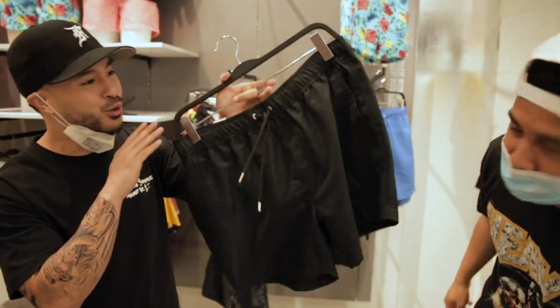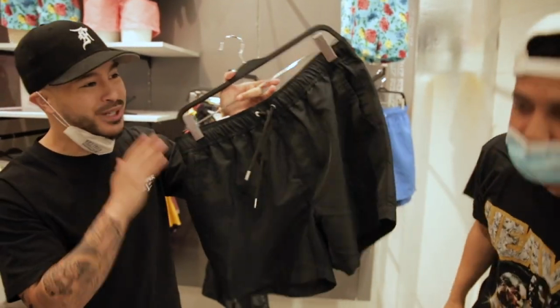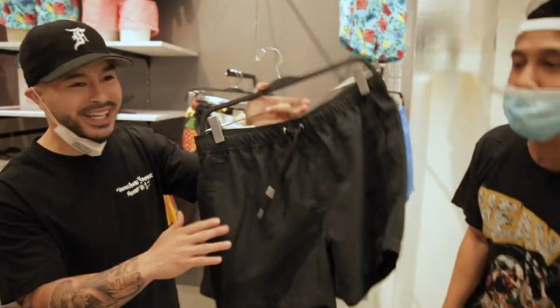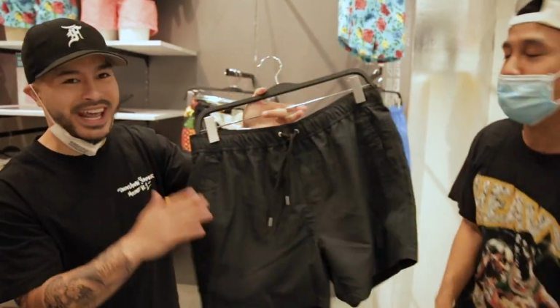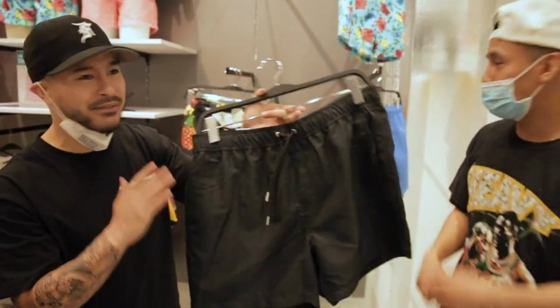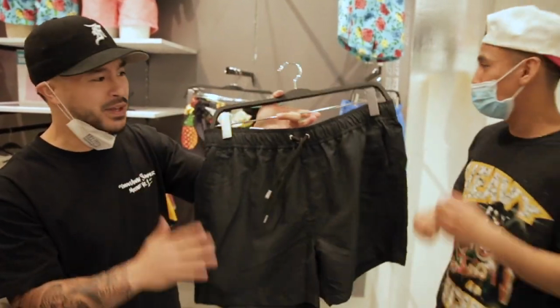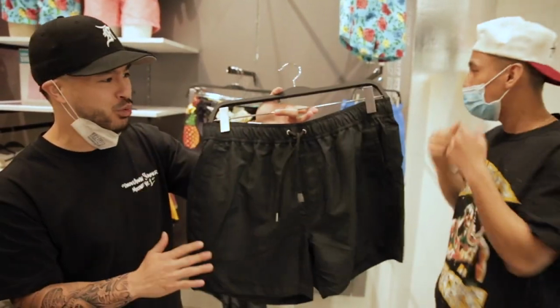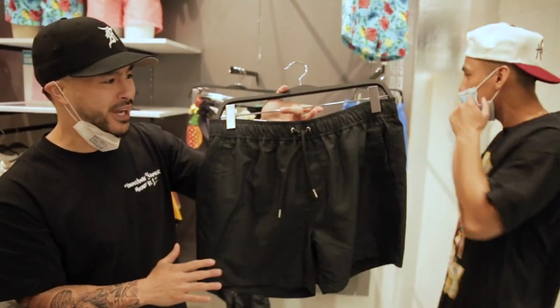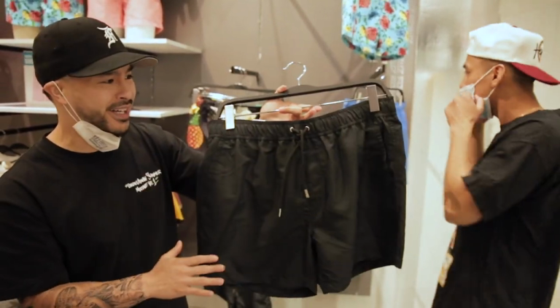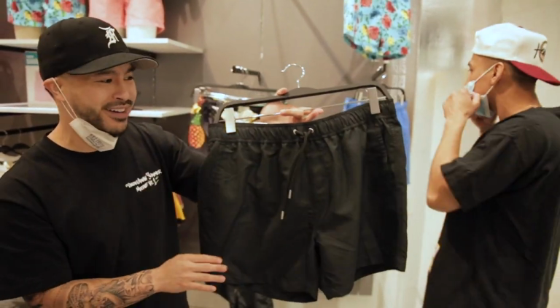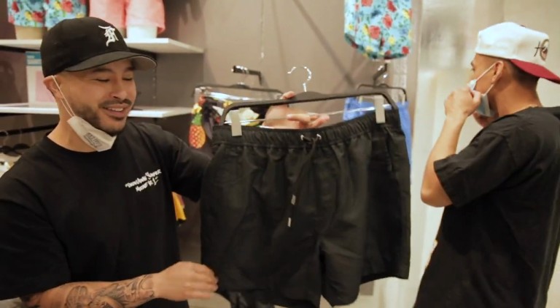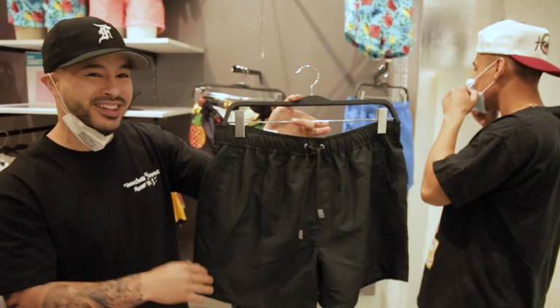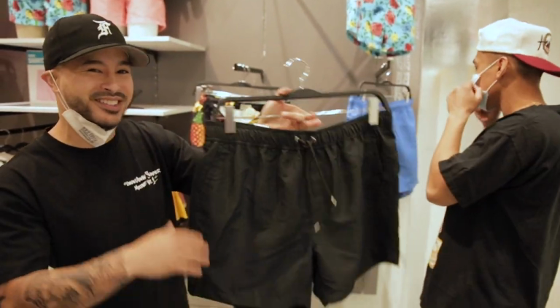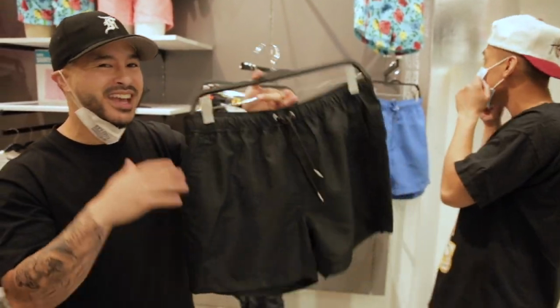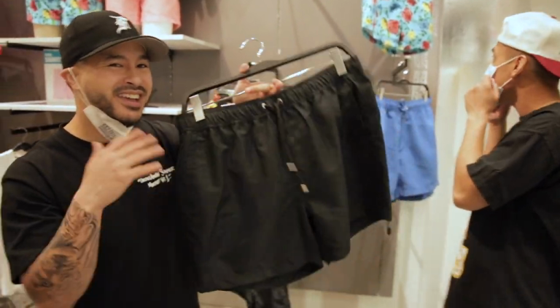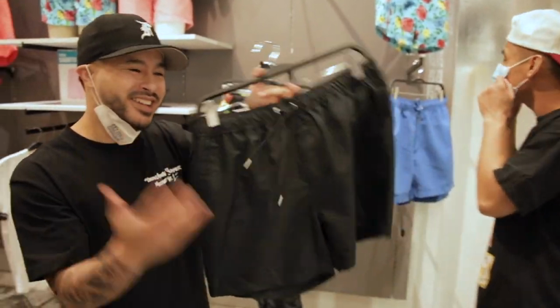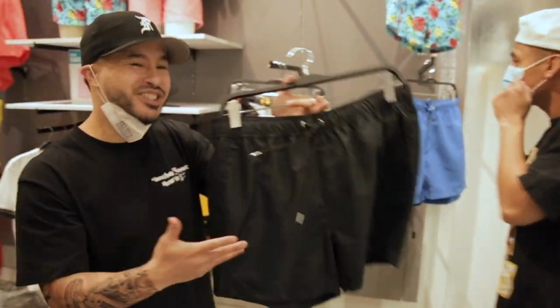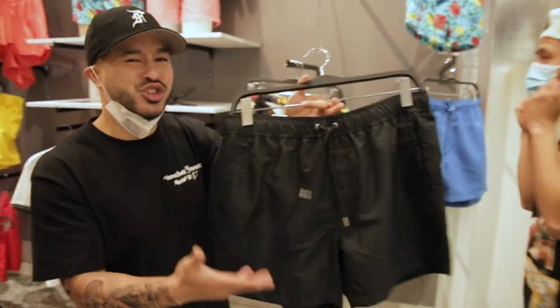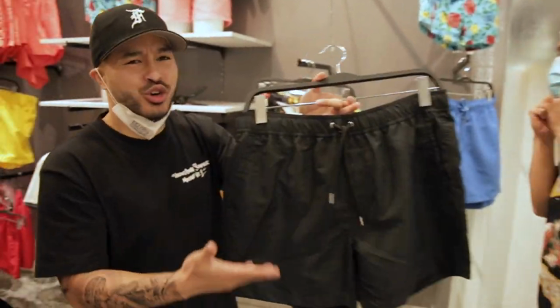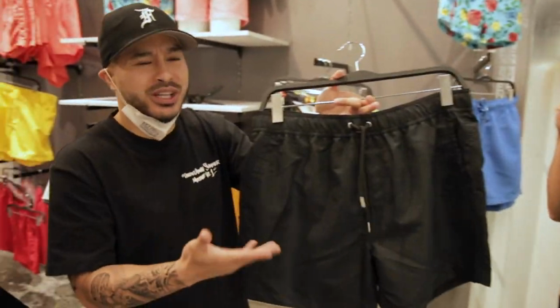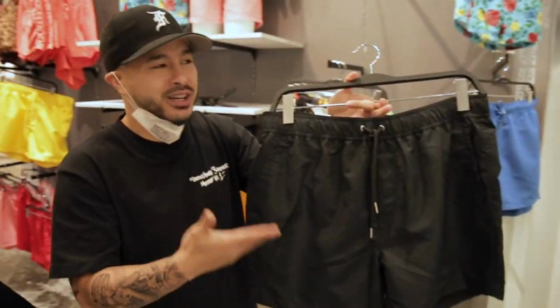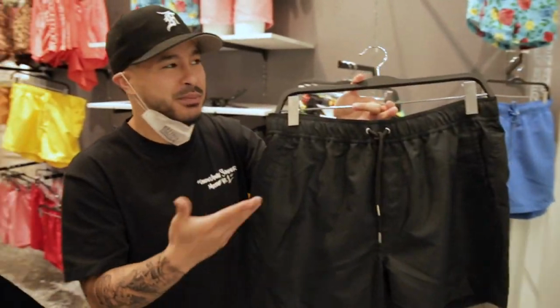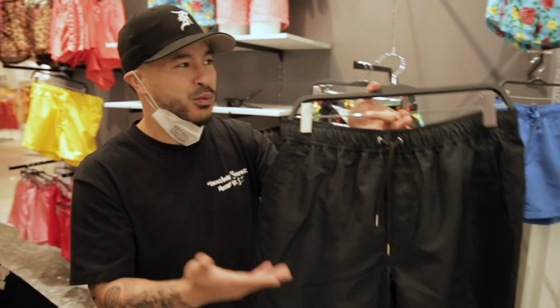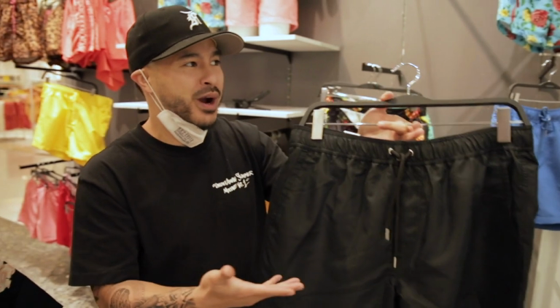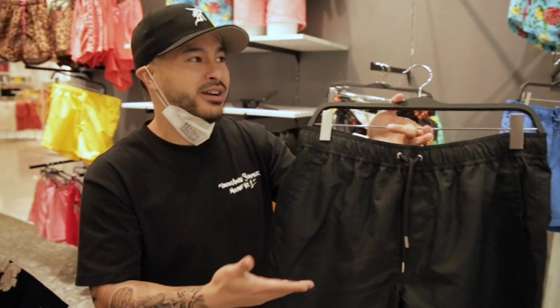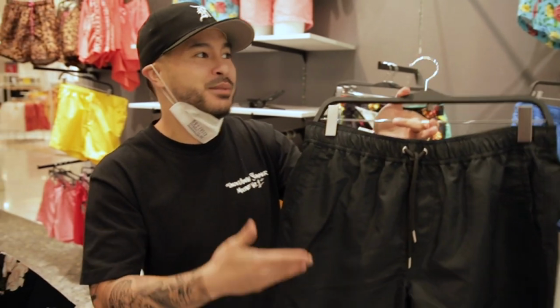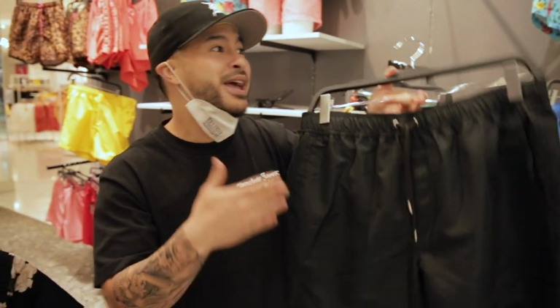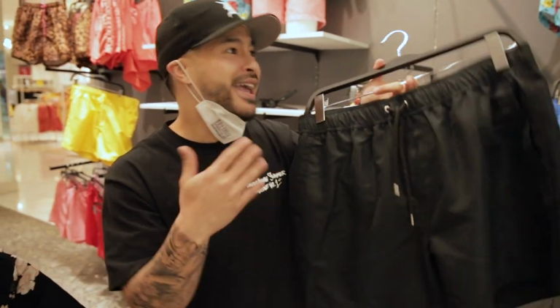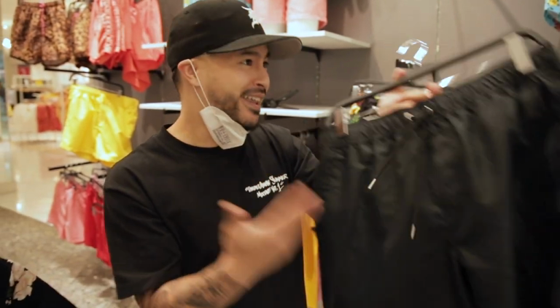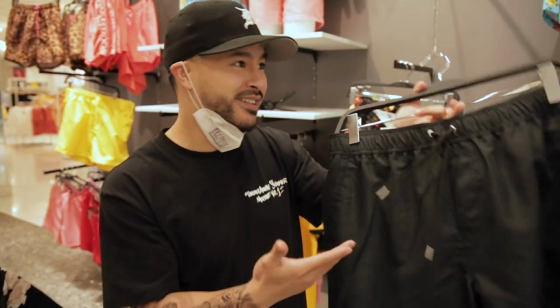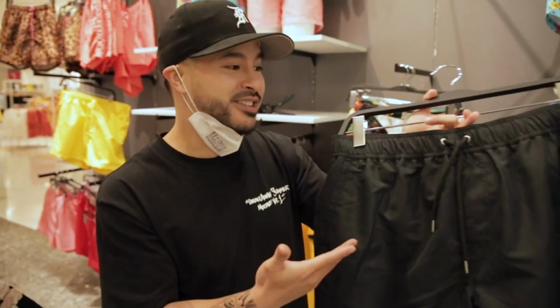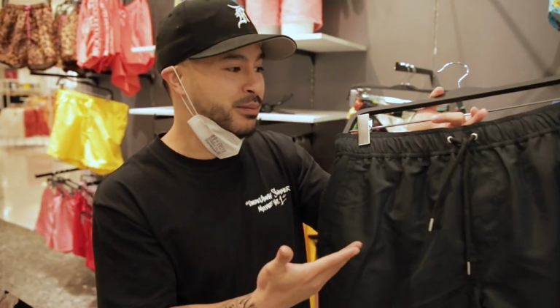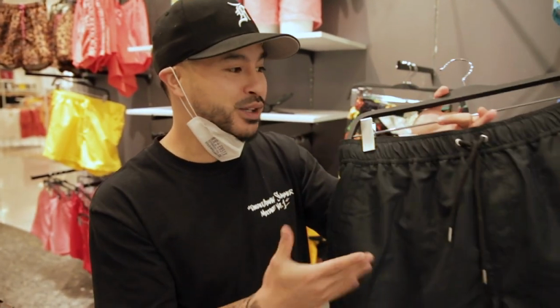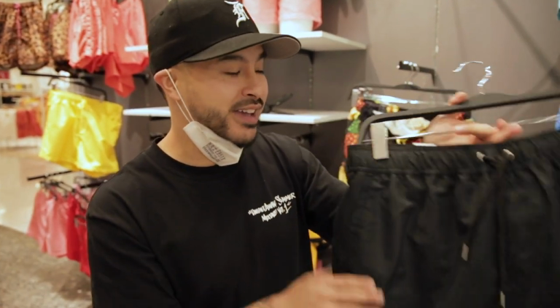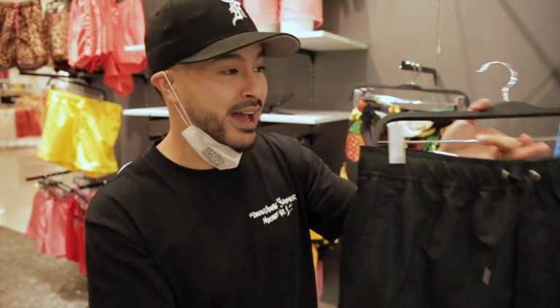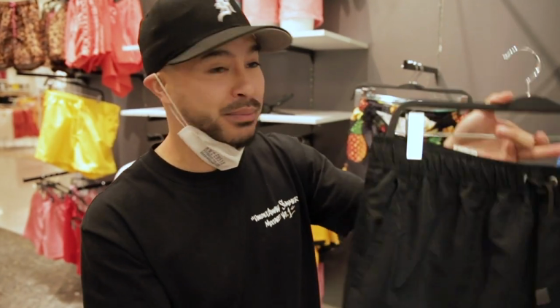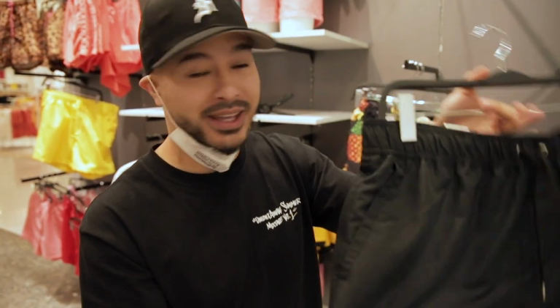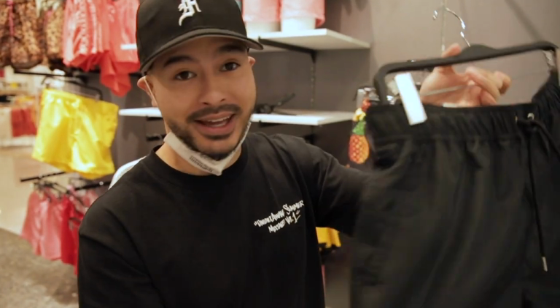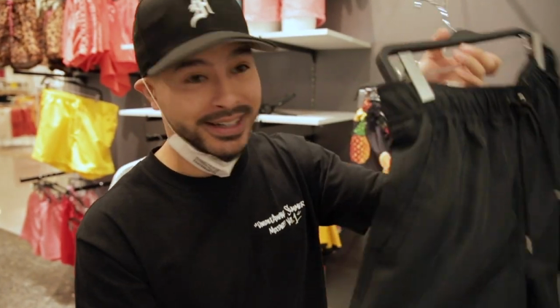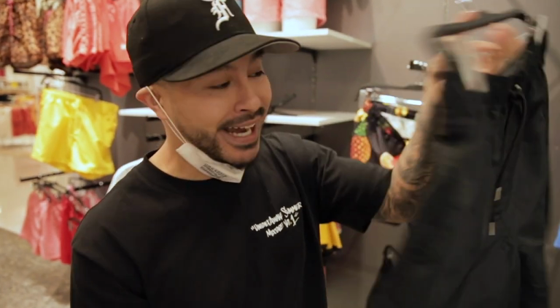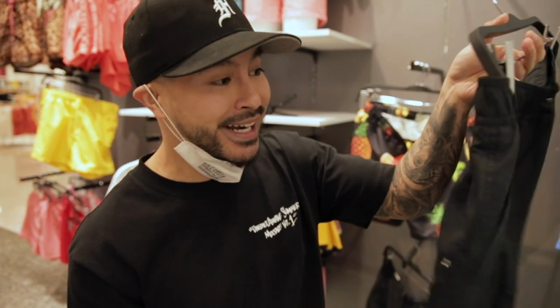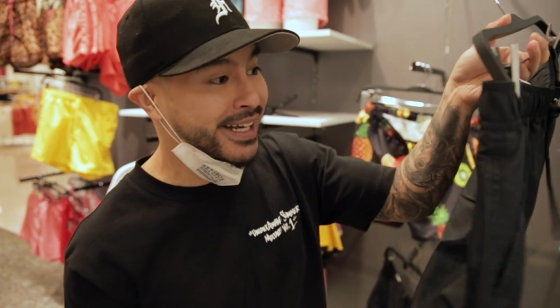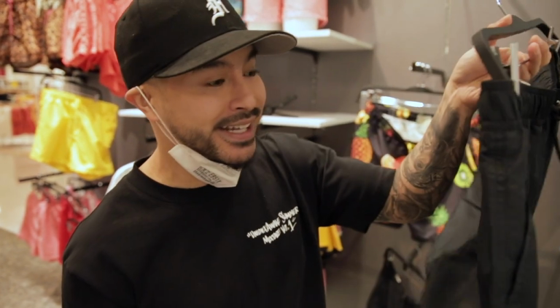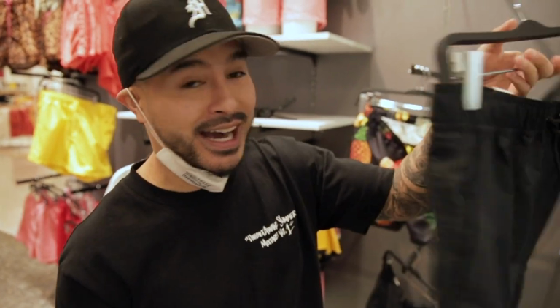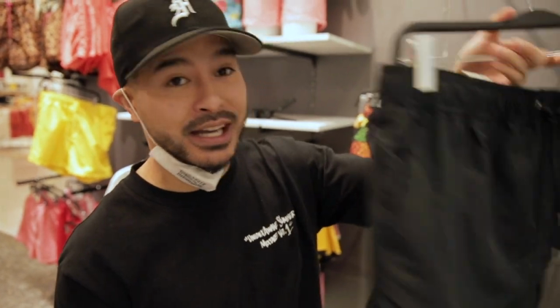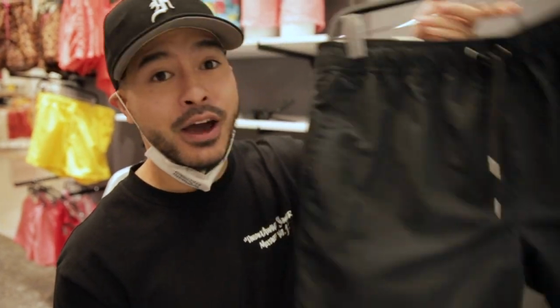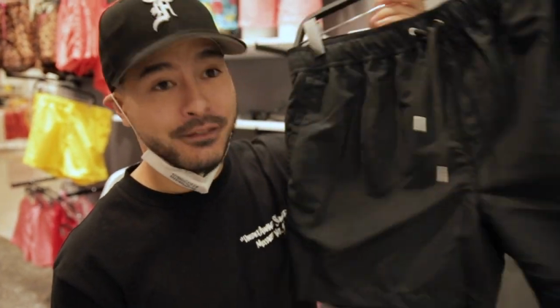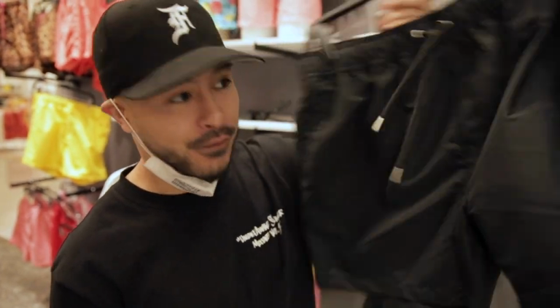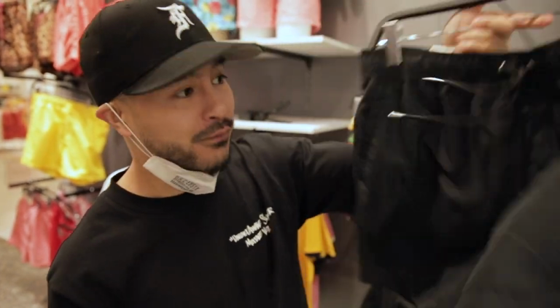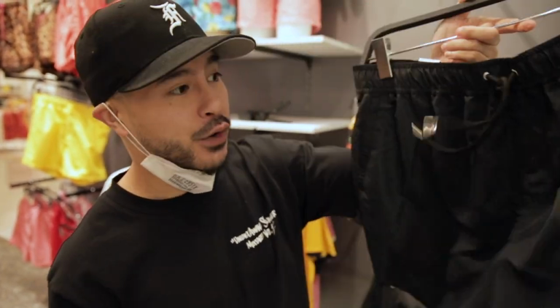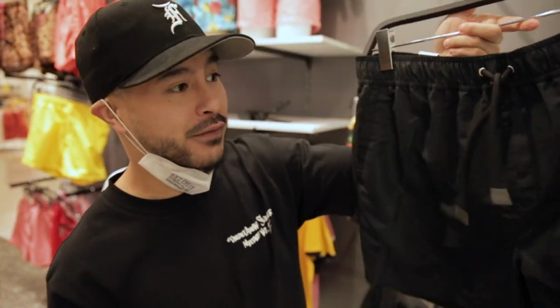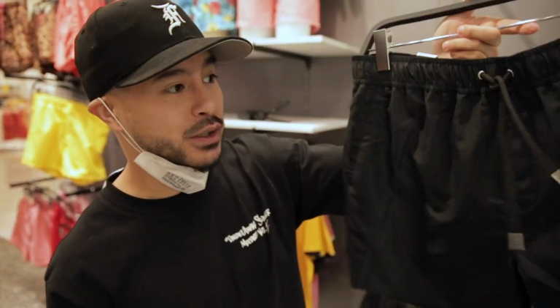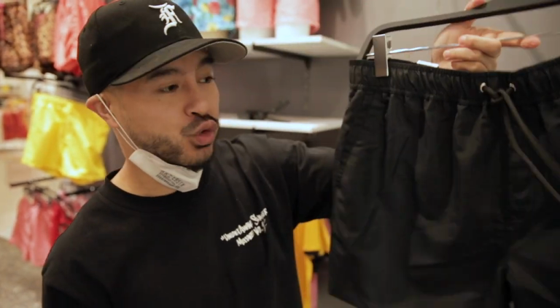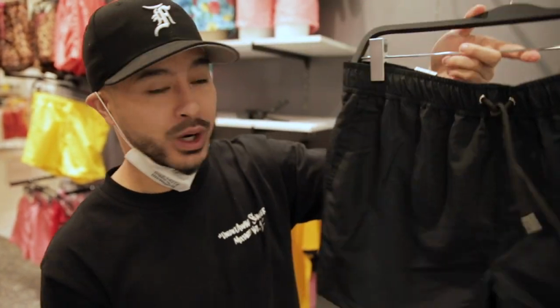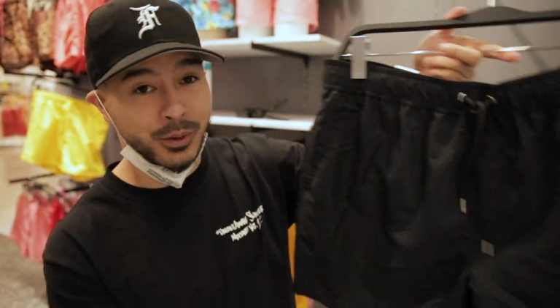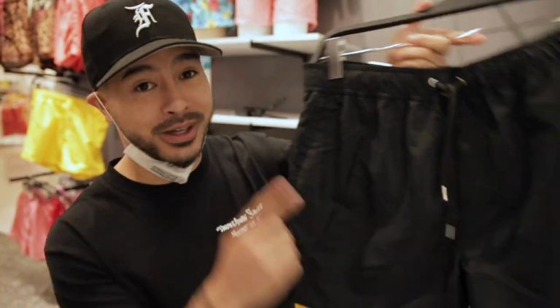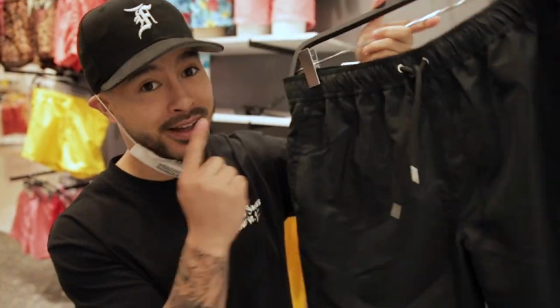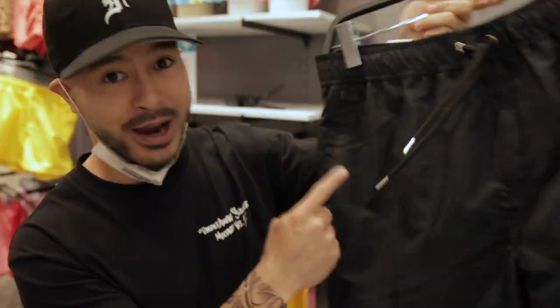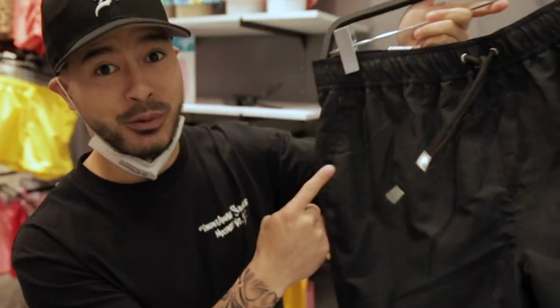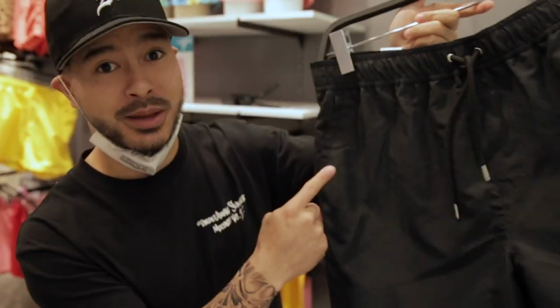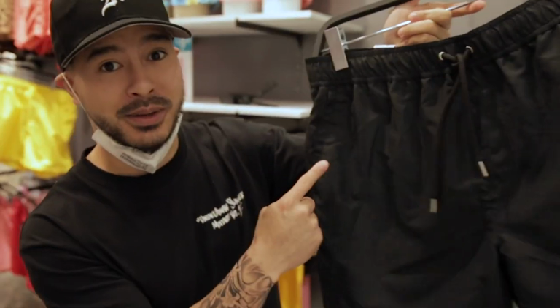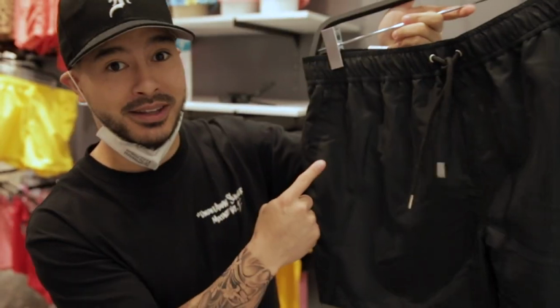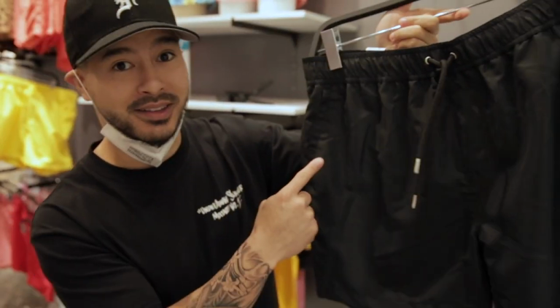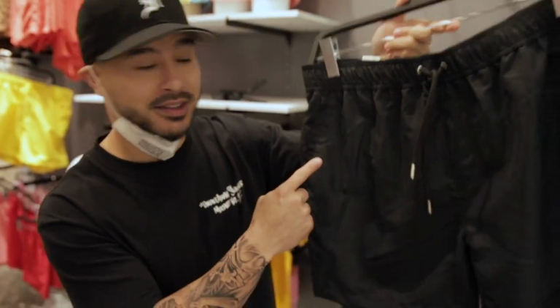You don't need heavy branding on these since you're only going to be wearing them in the summertime. $9.99 from Forever 21. I recommend these.